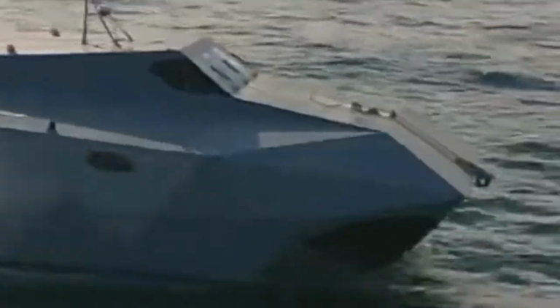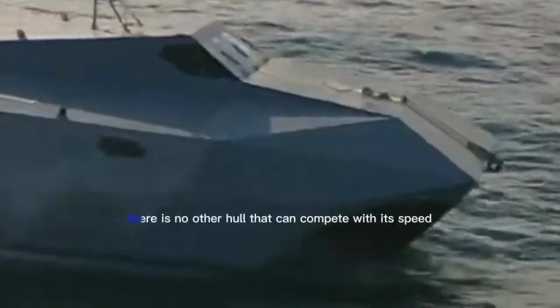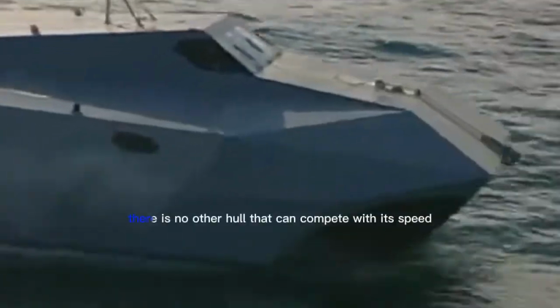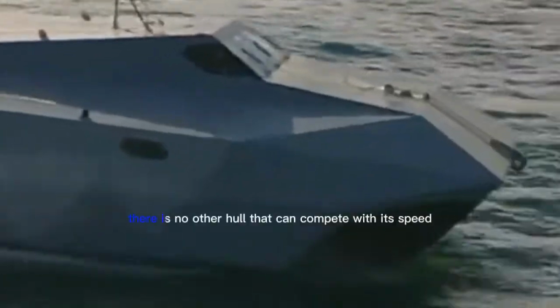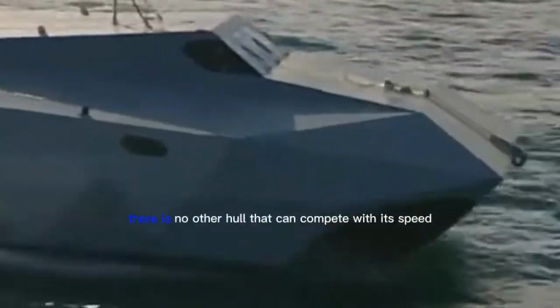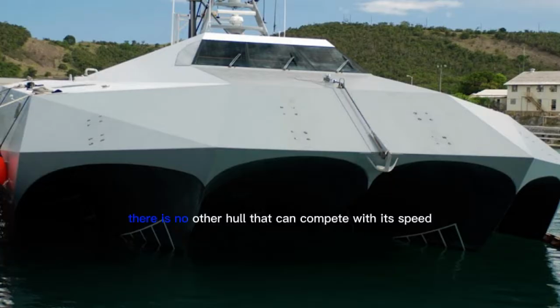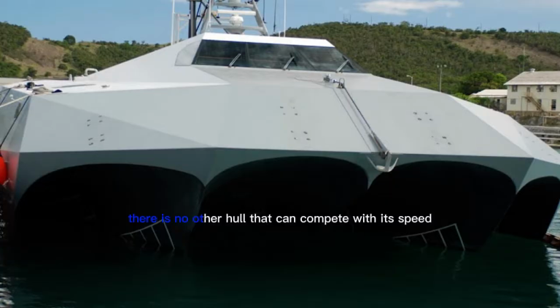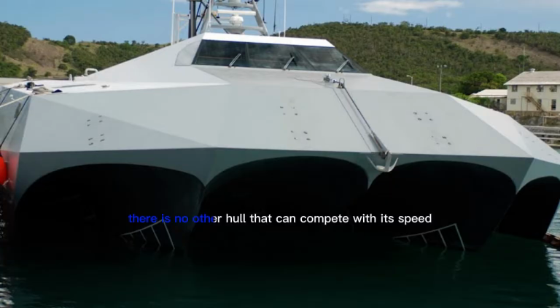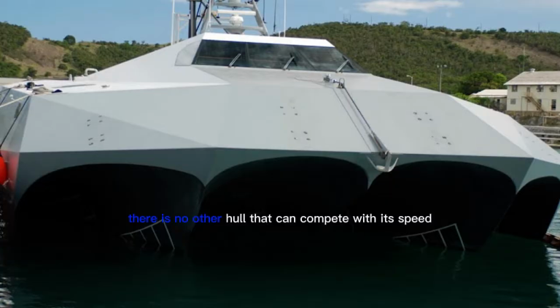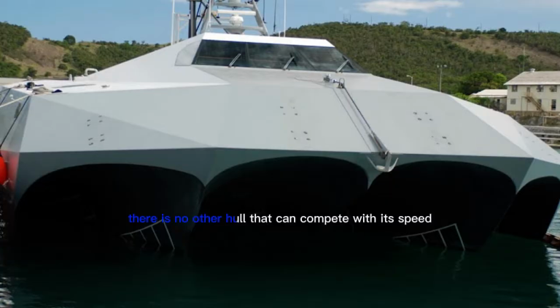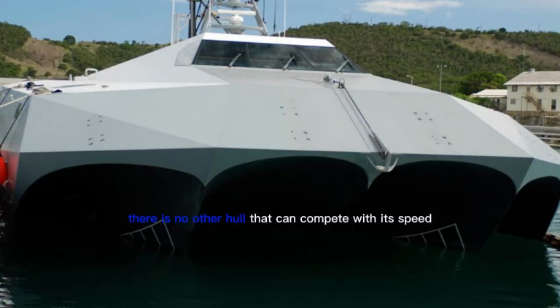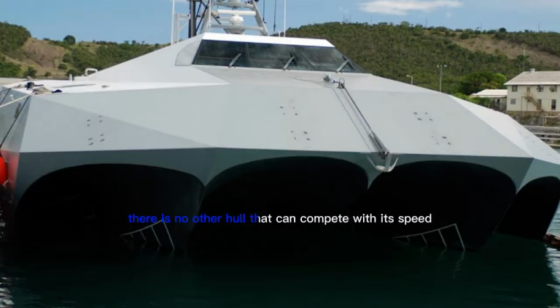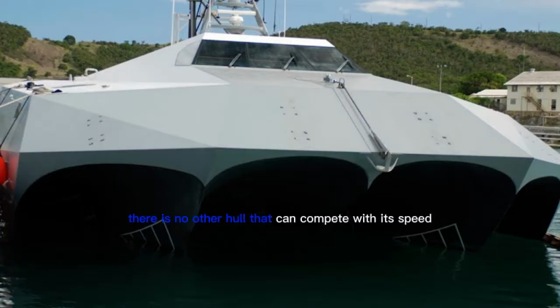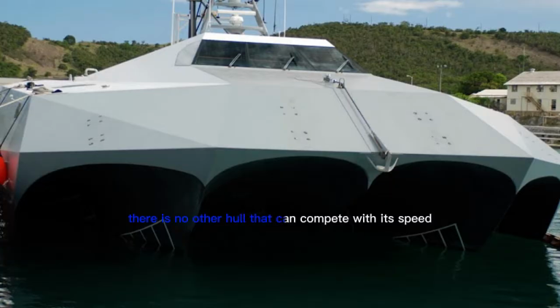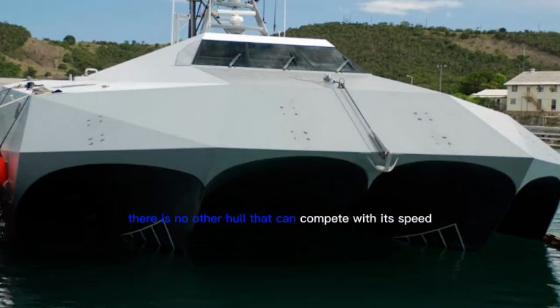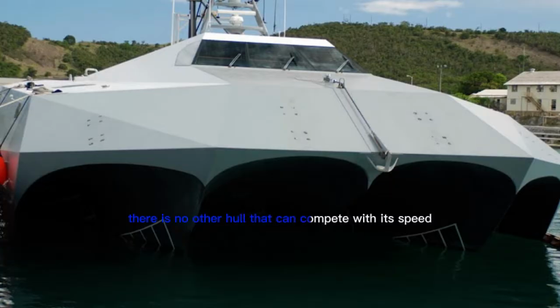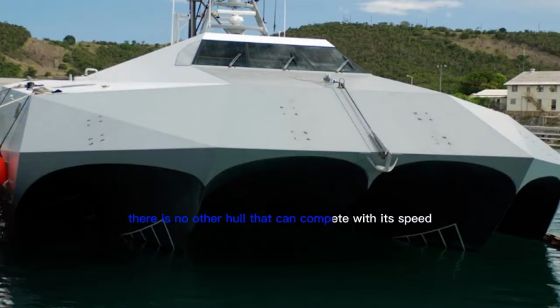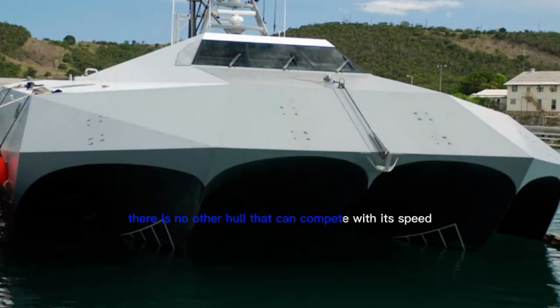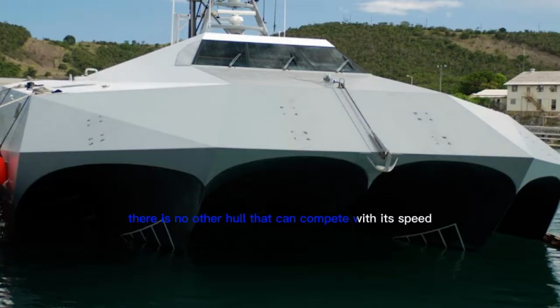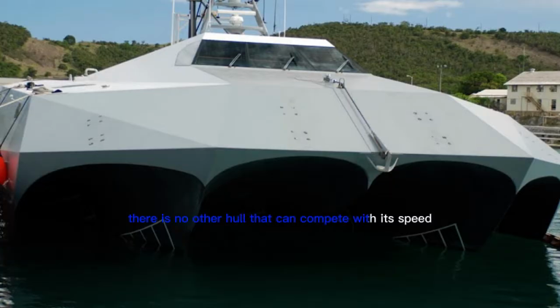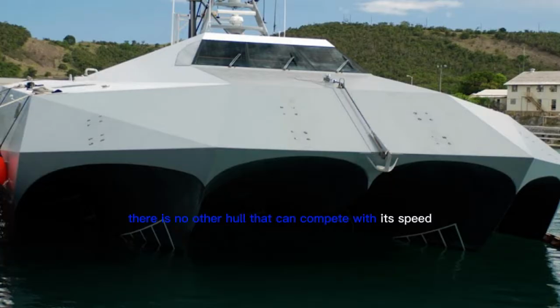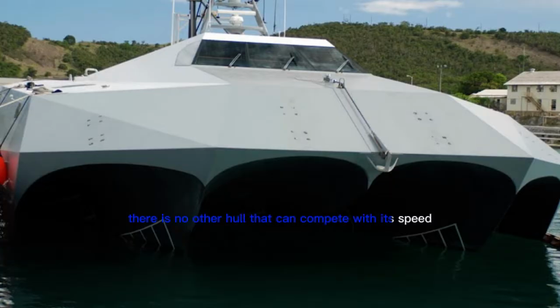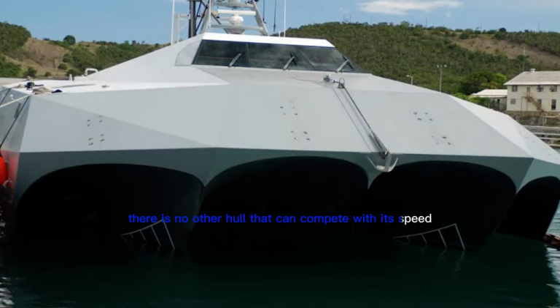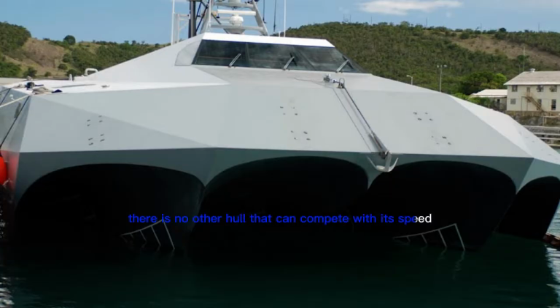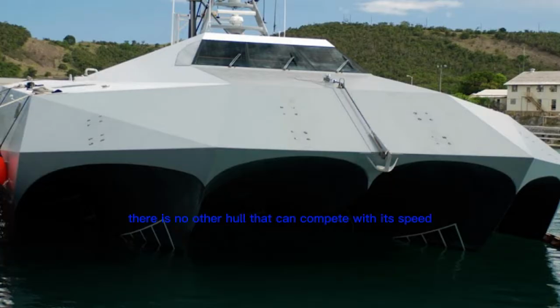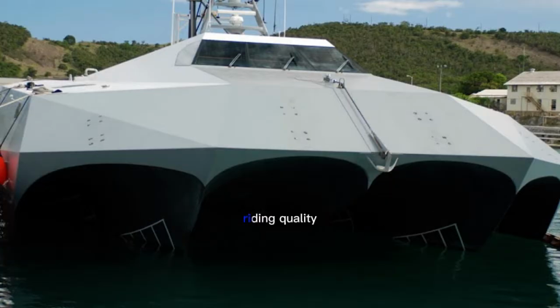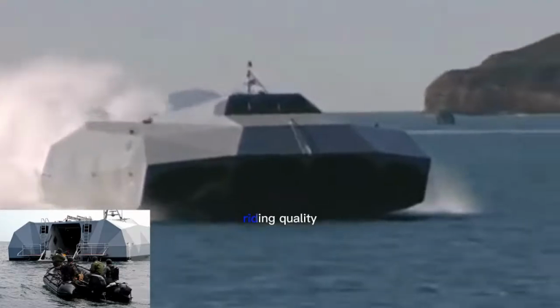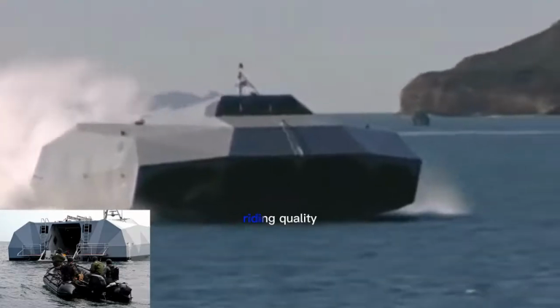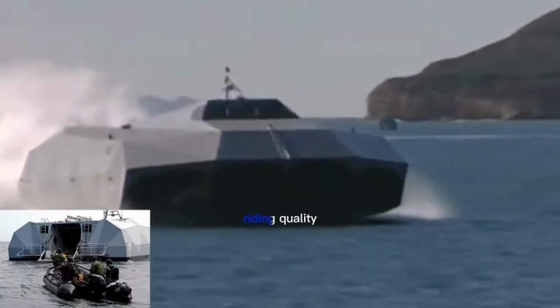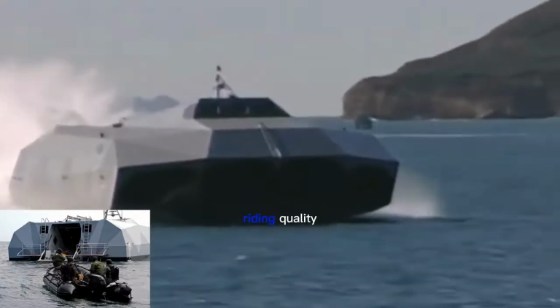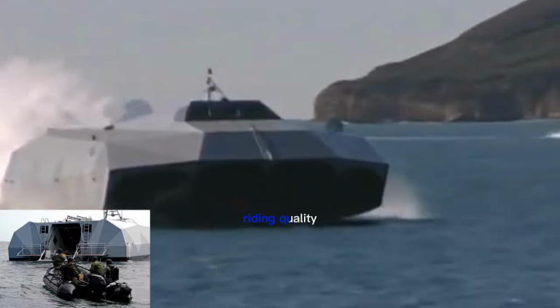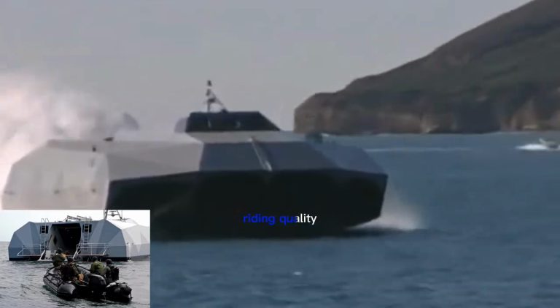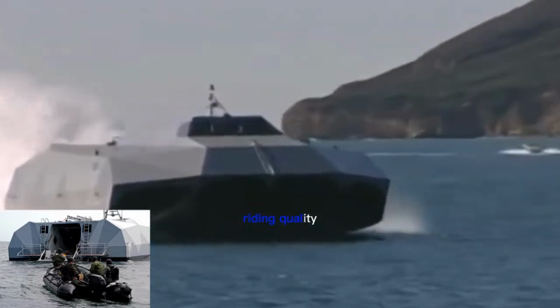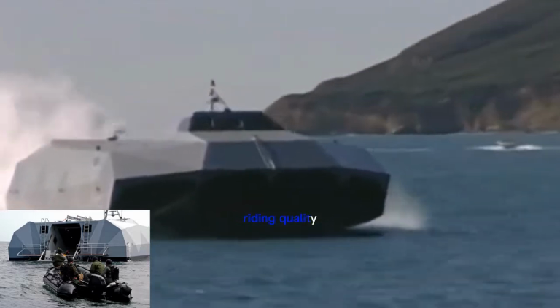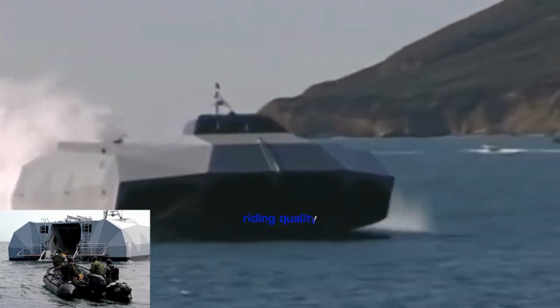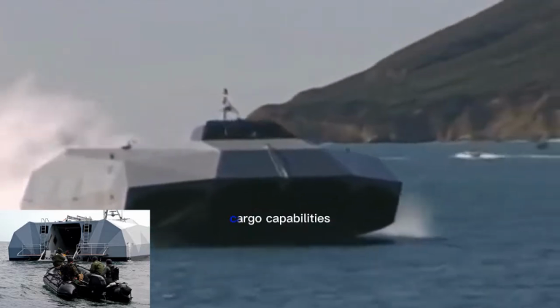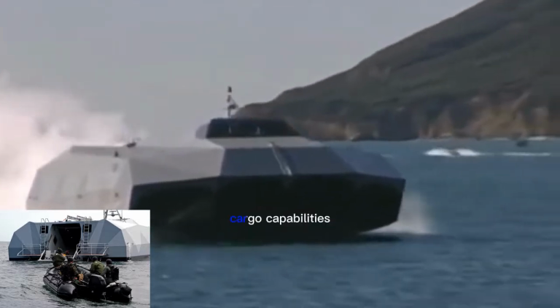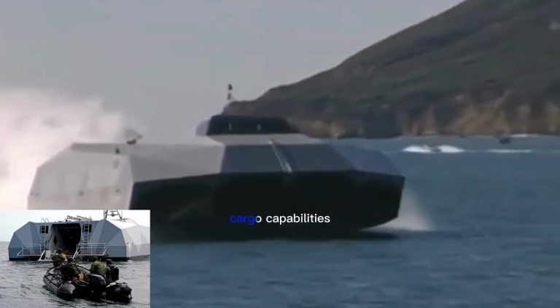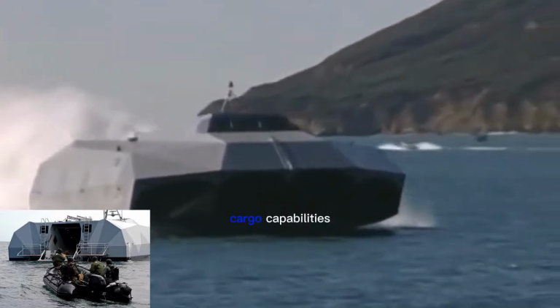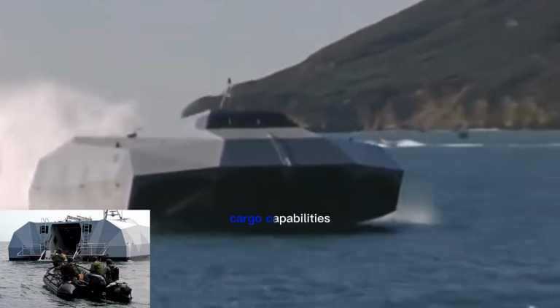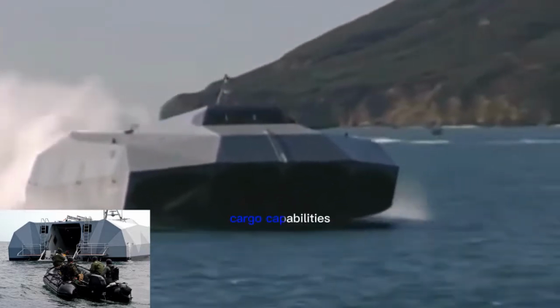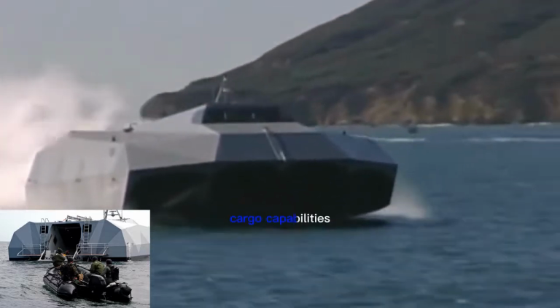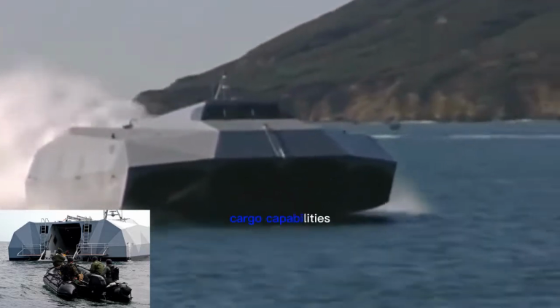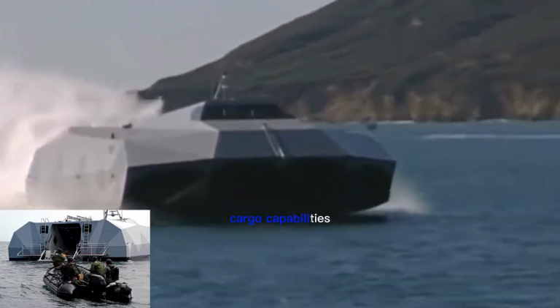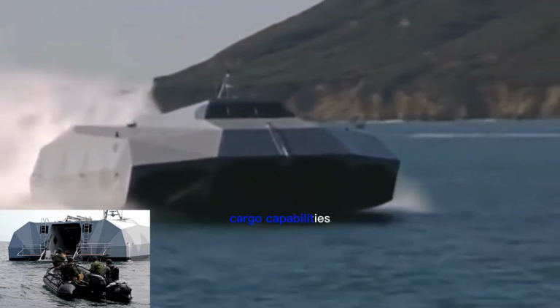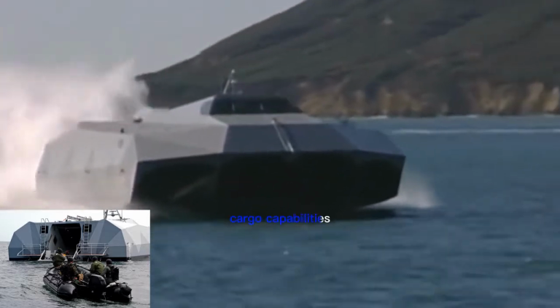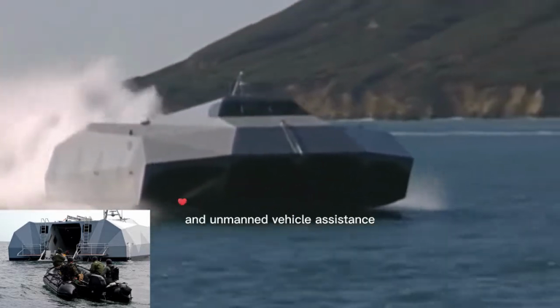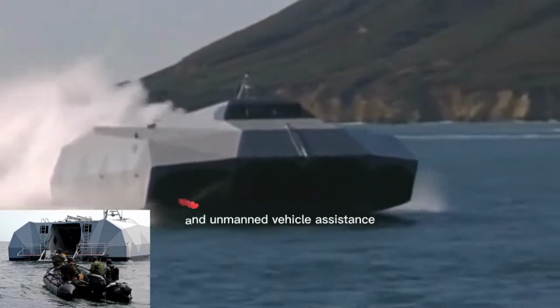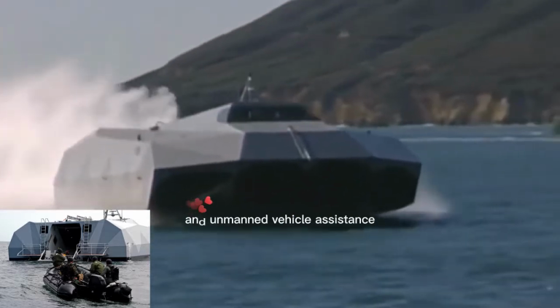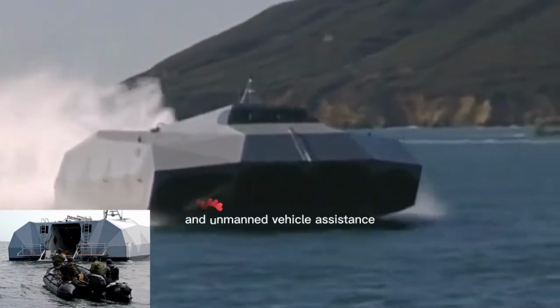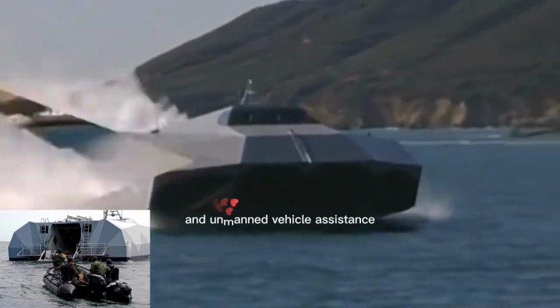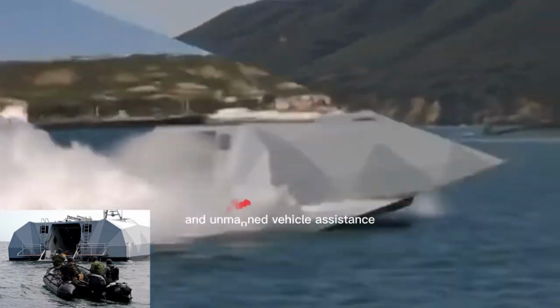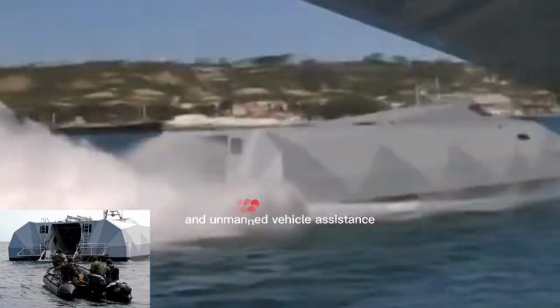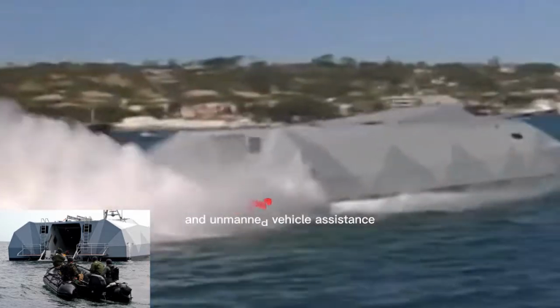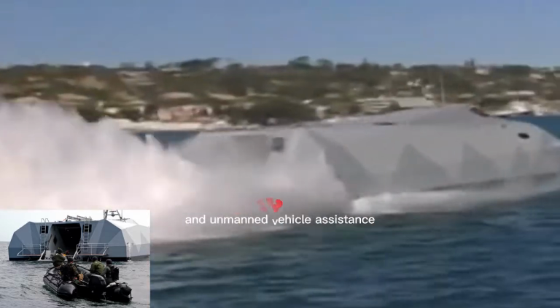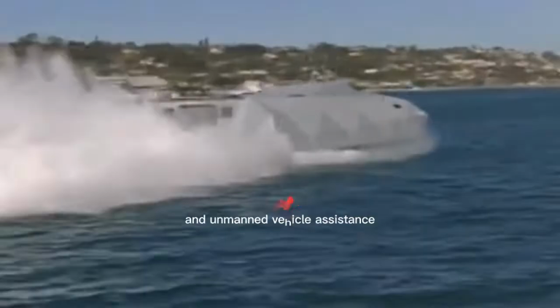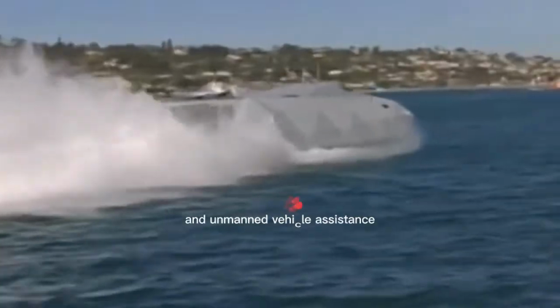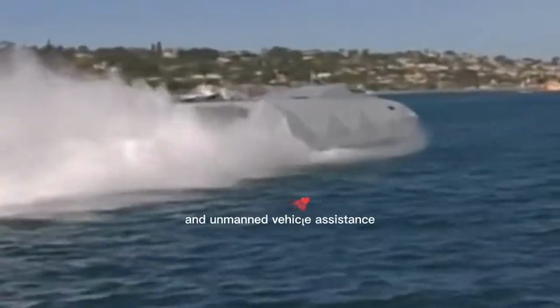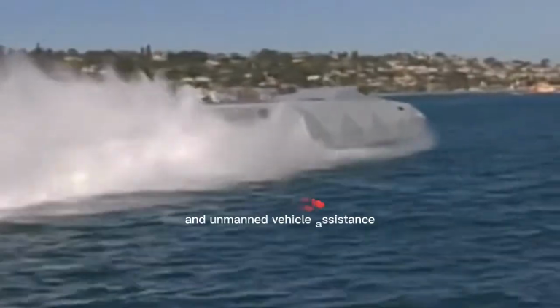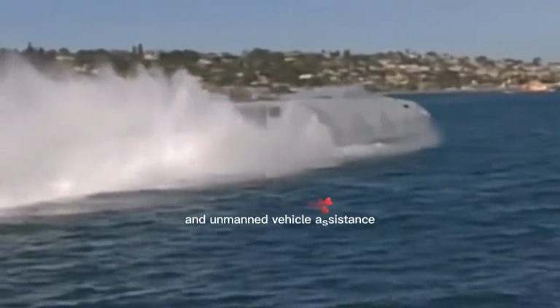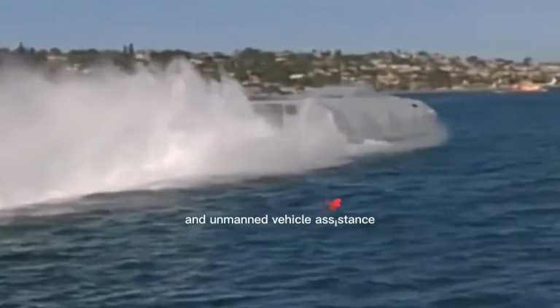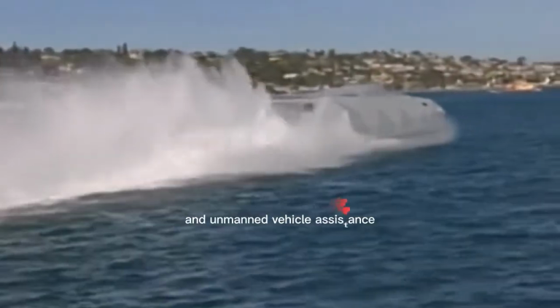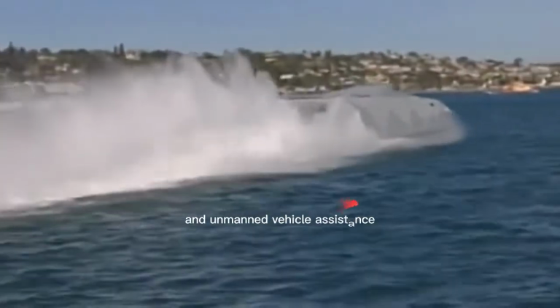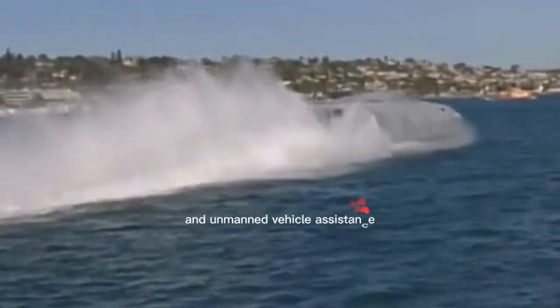There is no other hull that can compete with its speed, riding quality, cargo capabilities, and unmanned vehicle assistance.